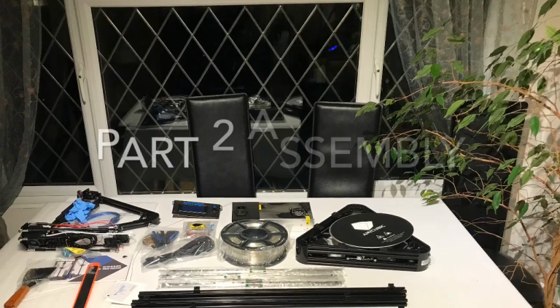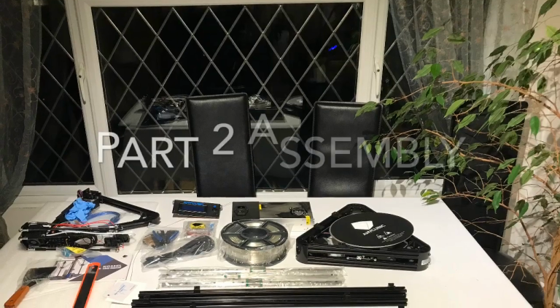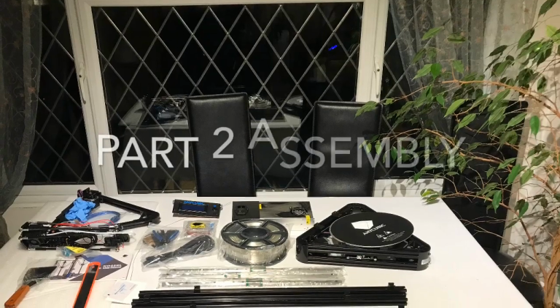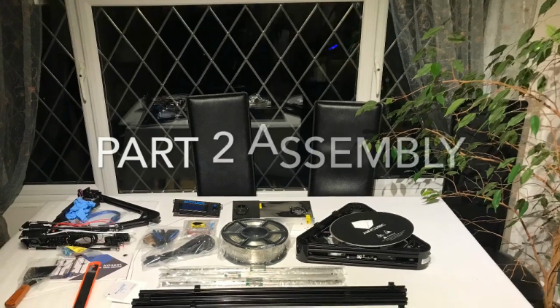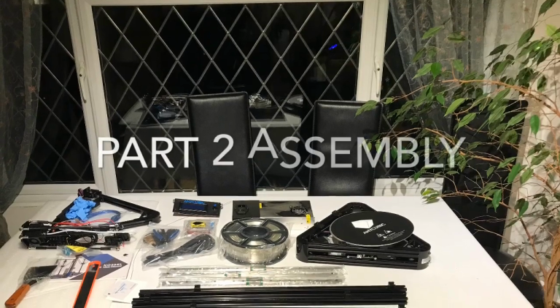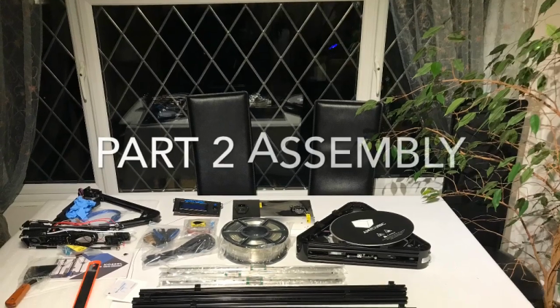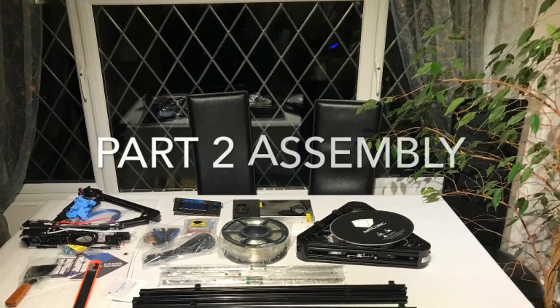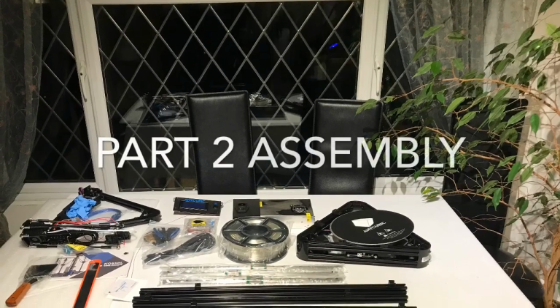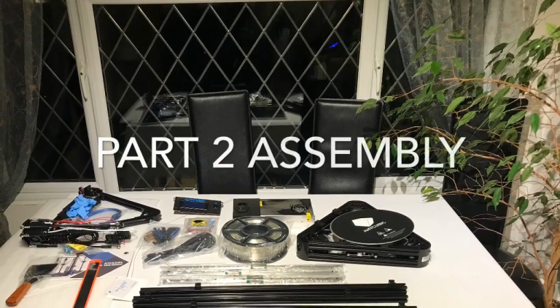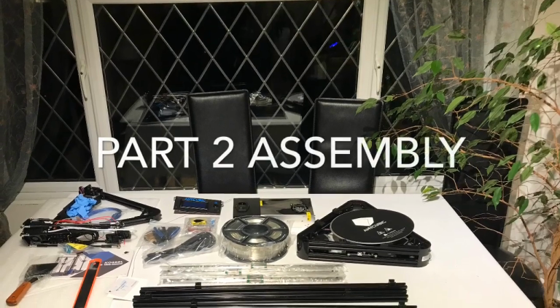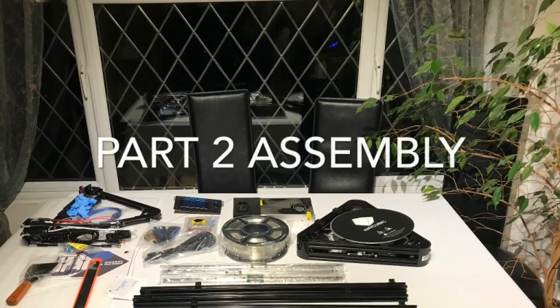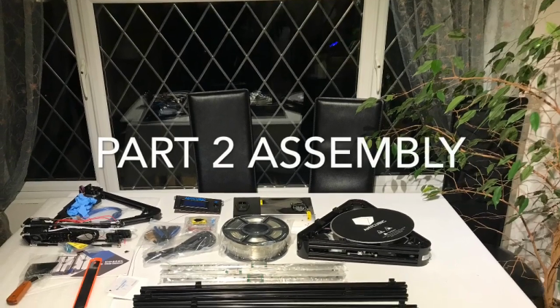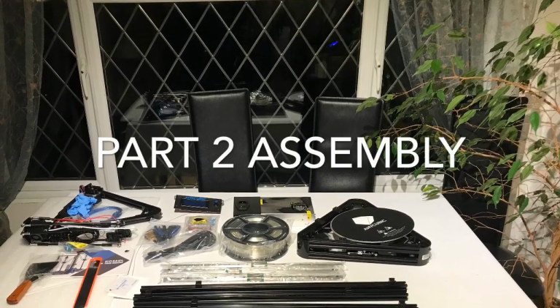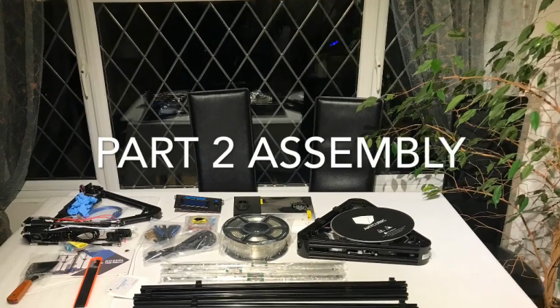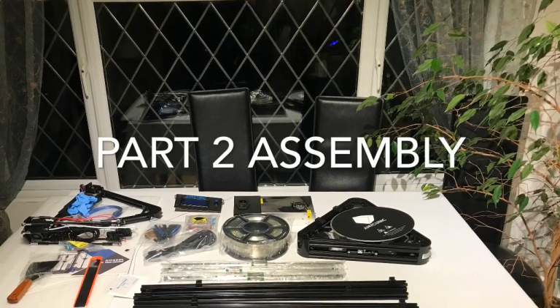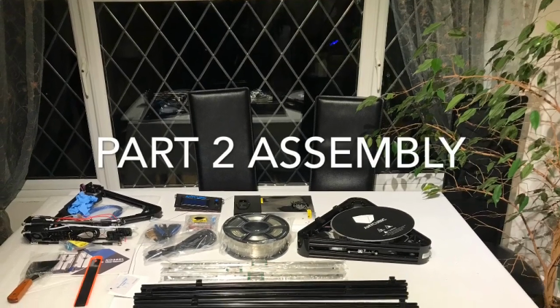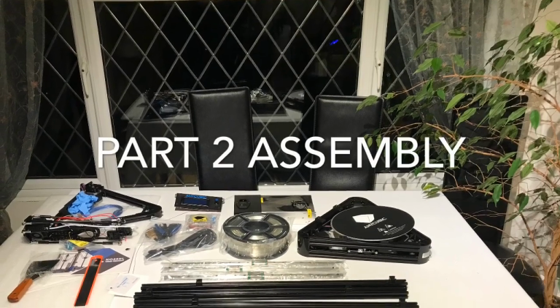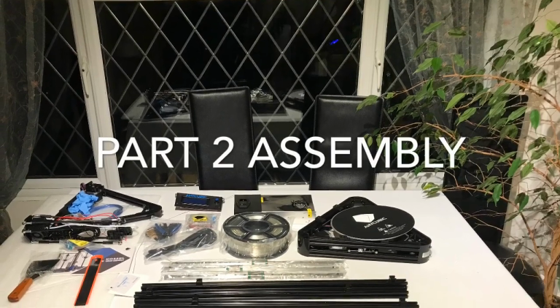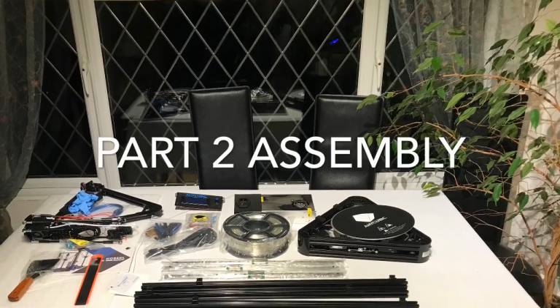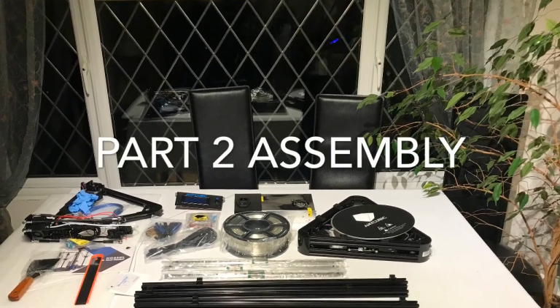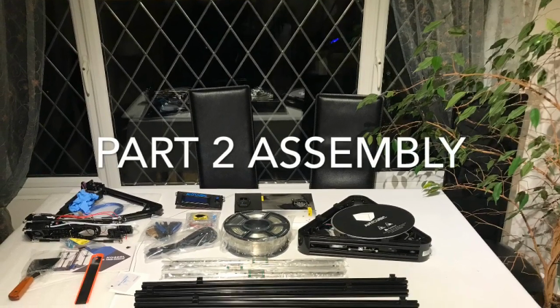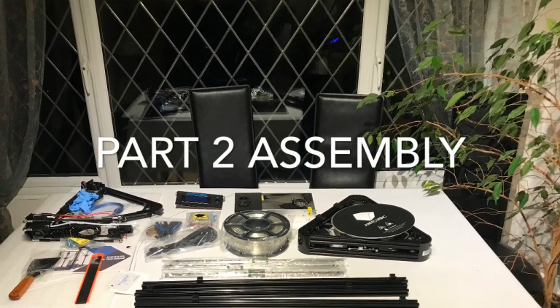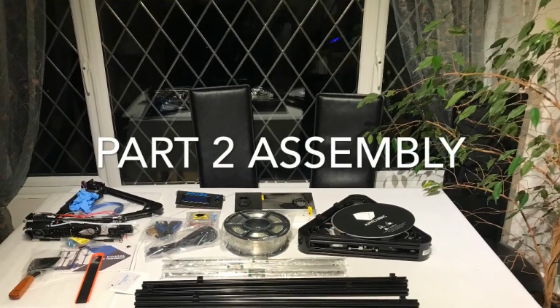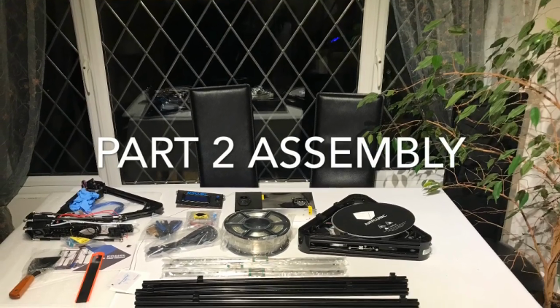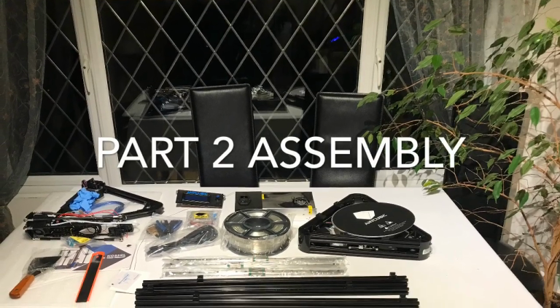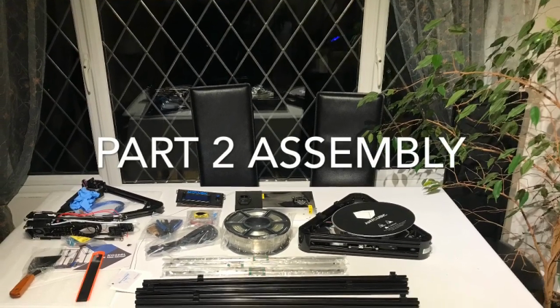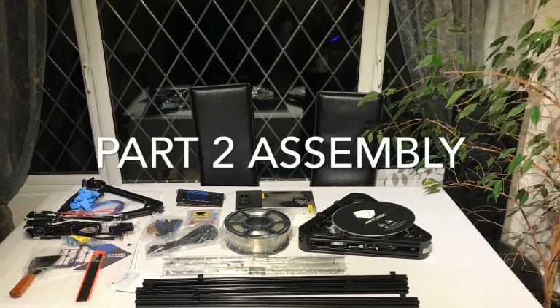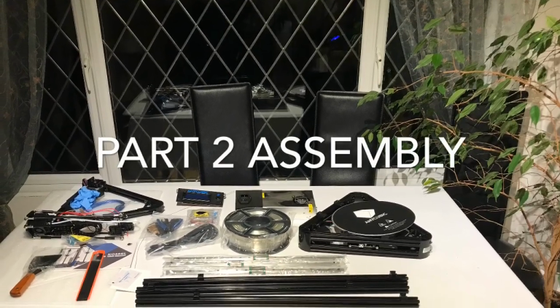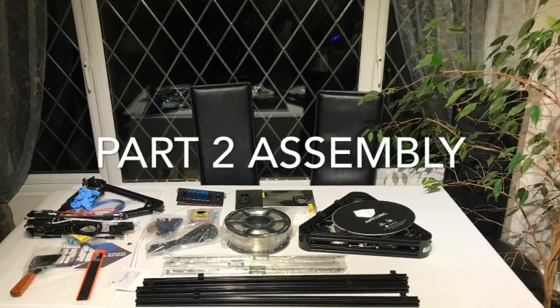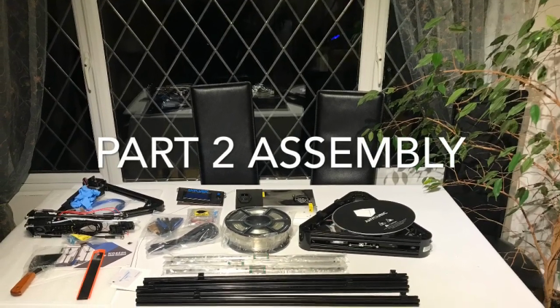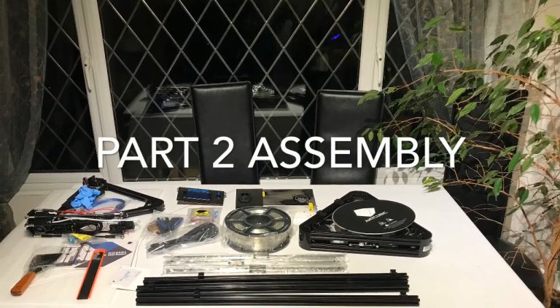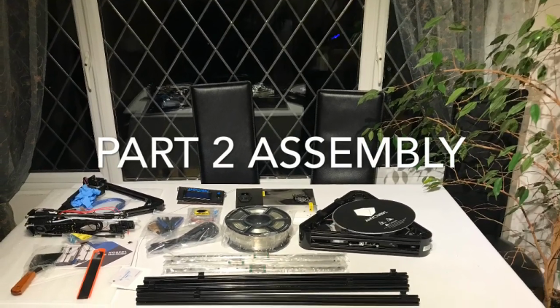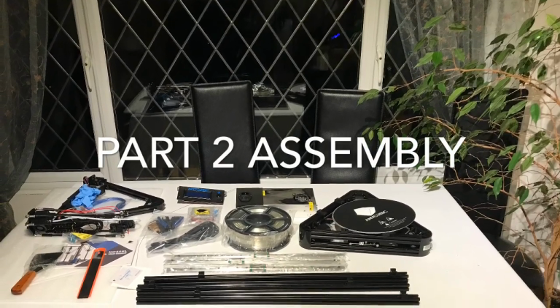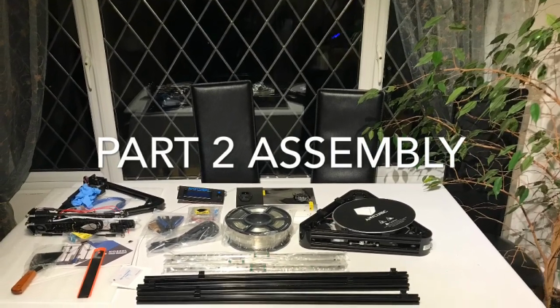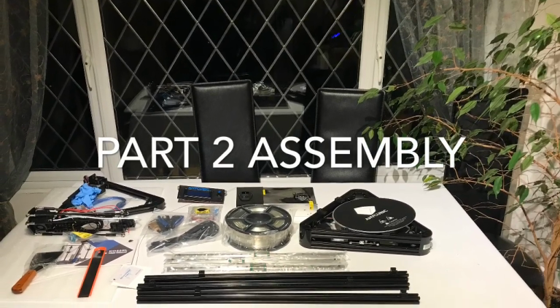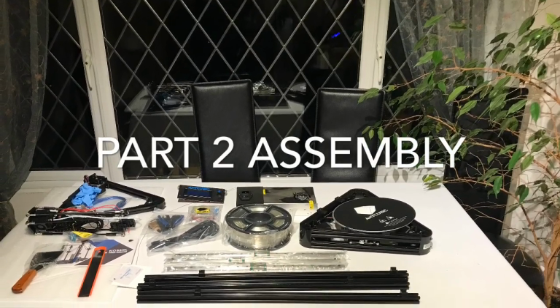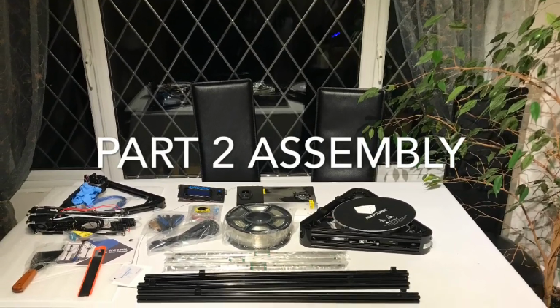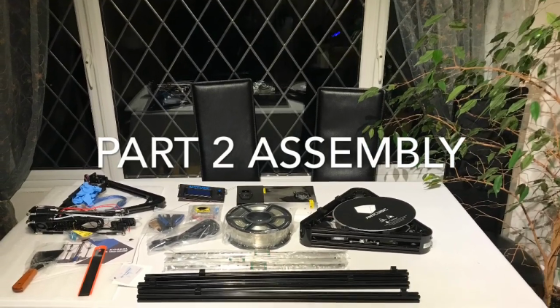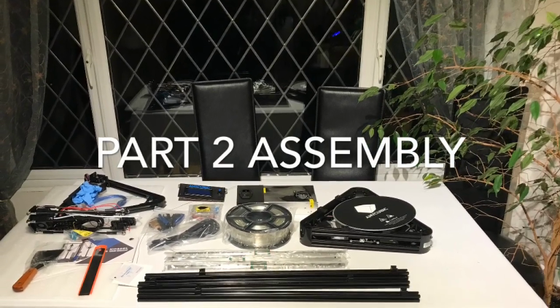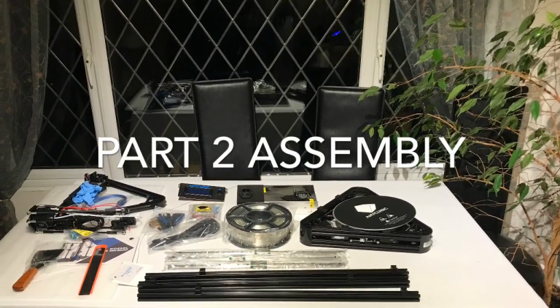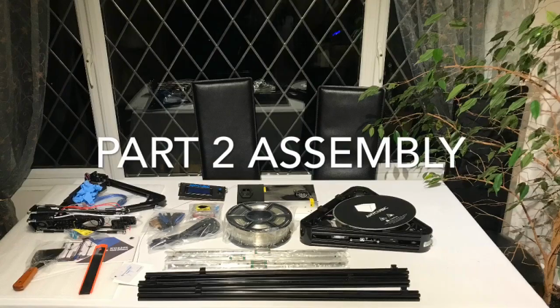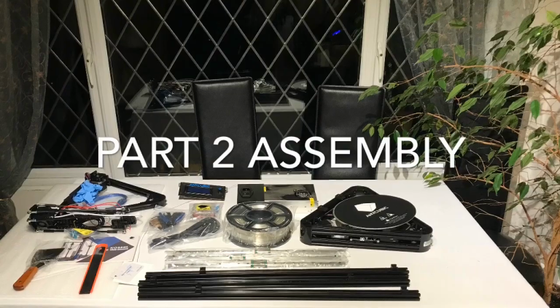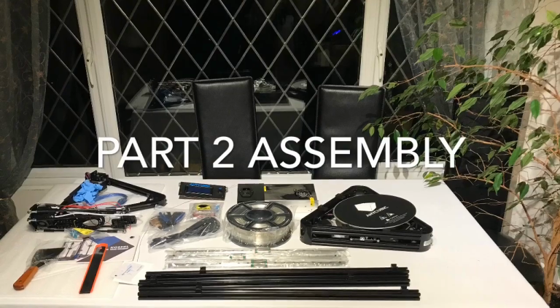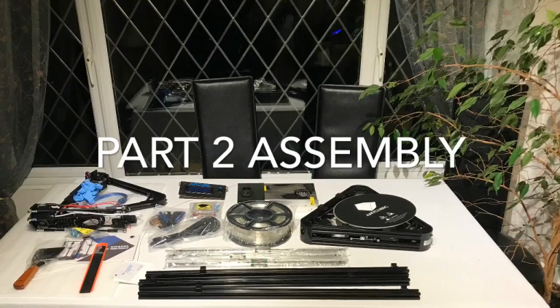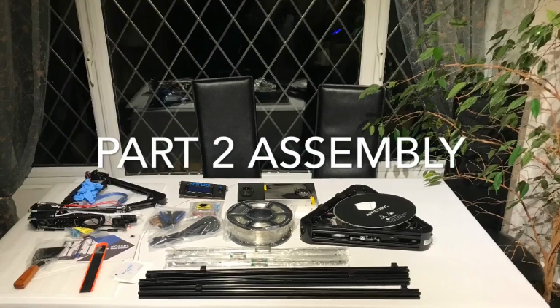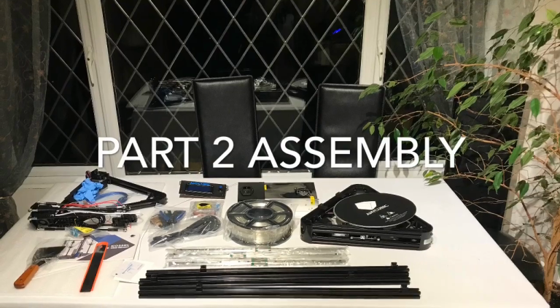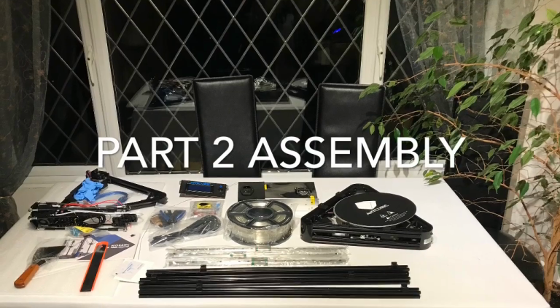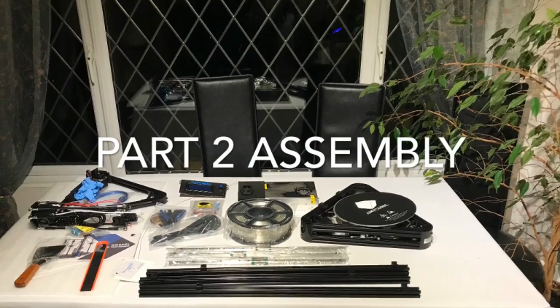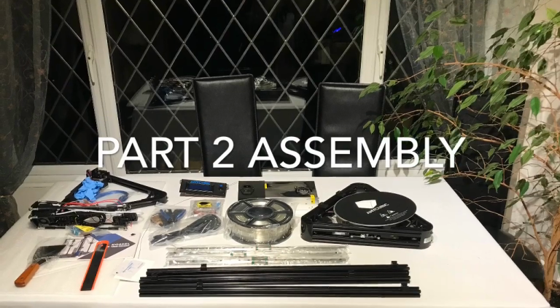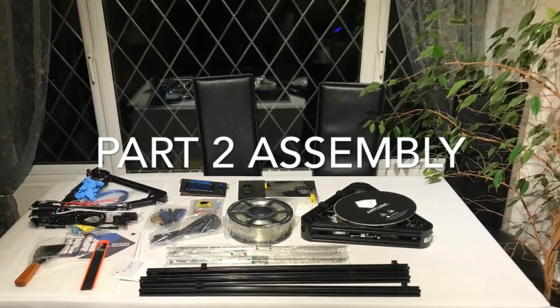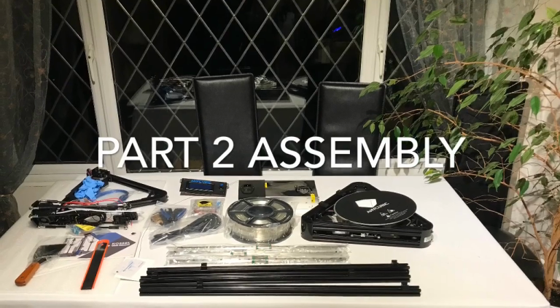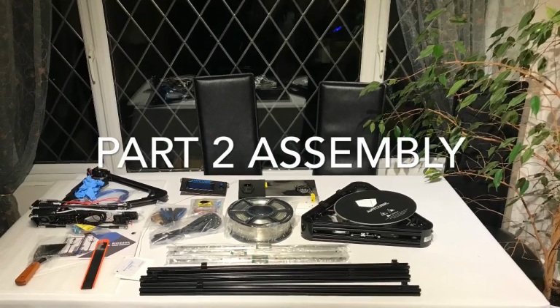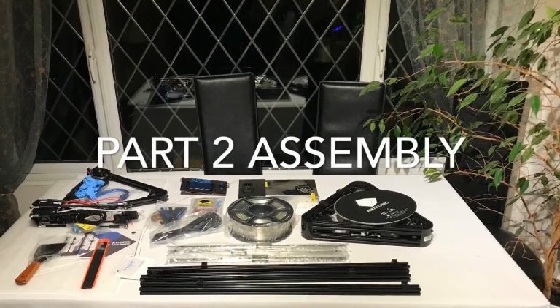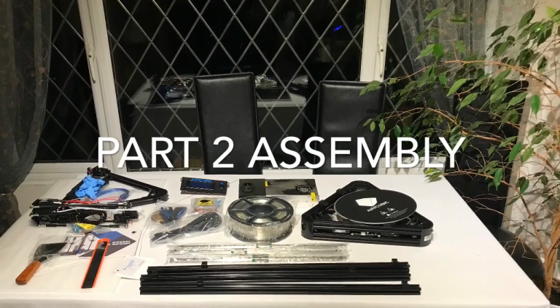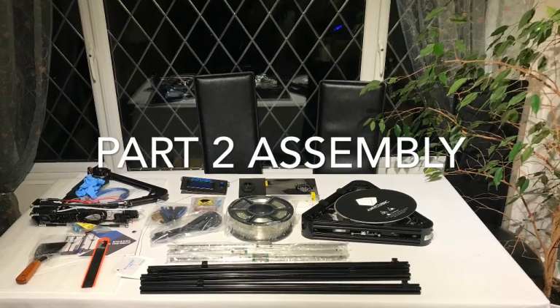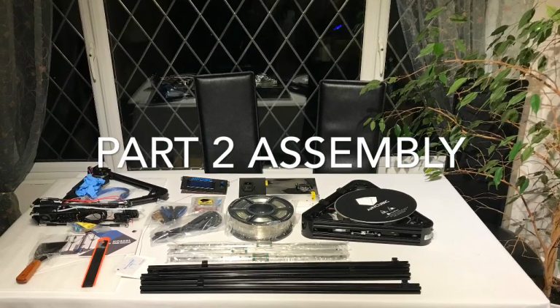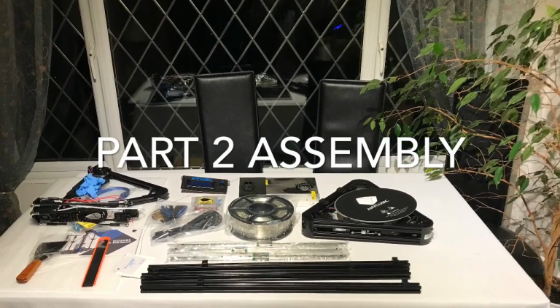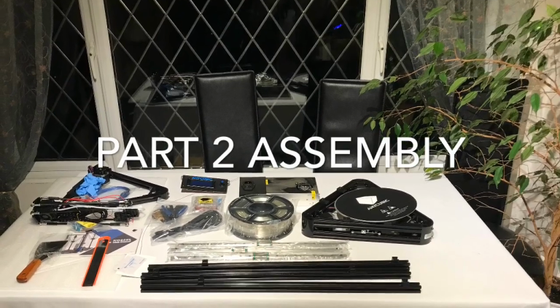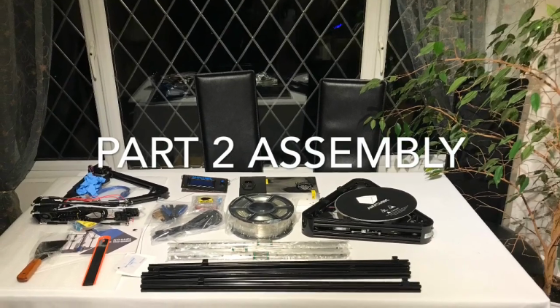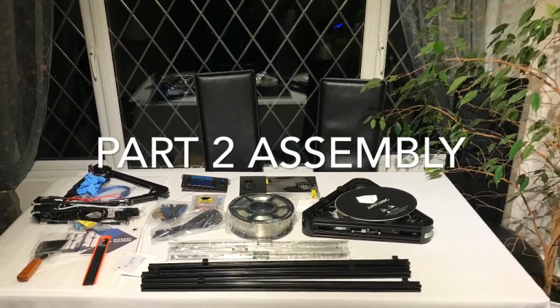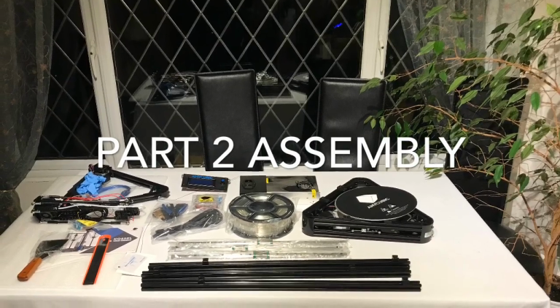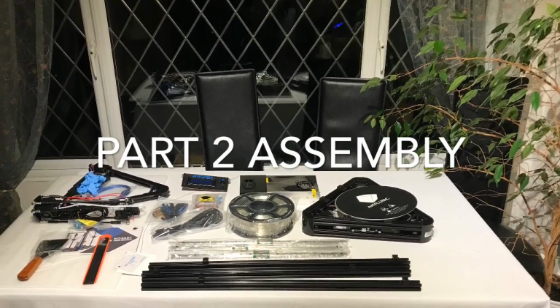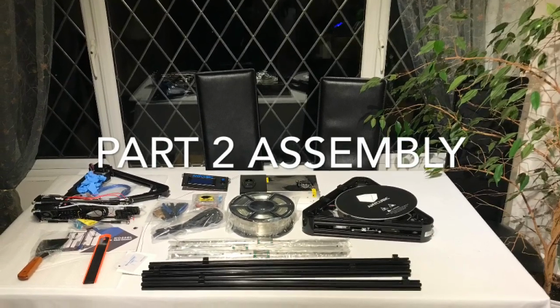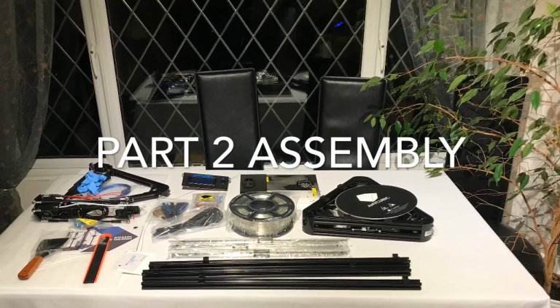Hi and welcome to part two, assembly of the main body components. Please bear with me as I muddle my way through this, thank you.